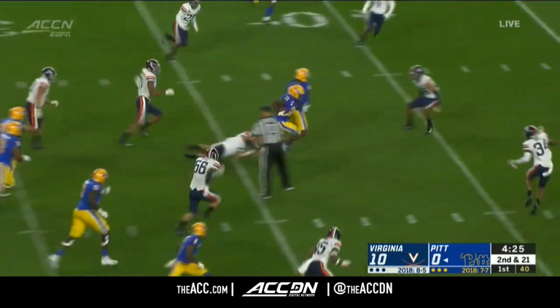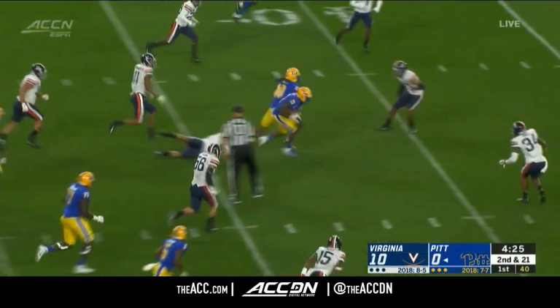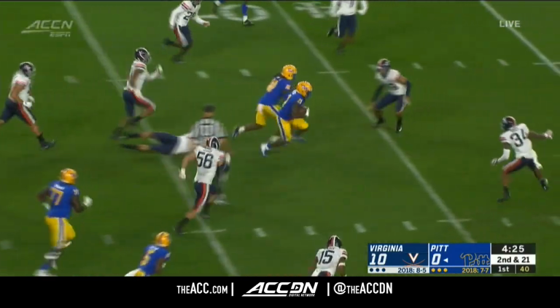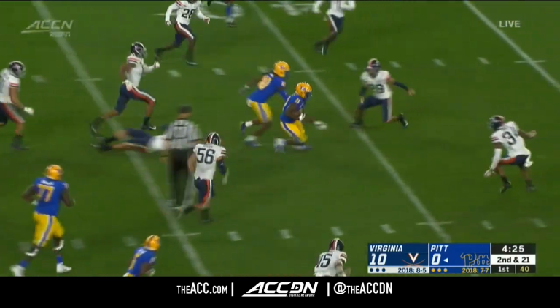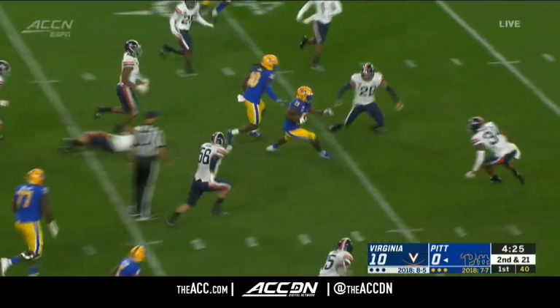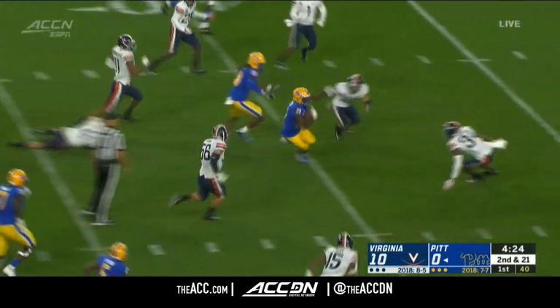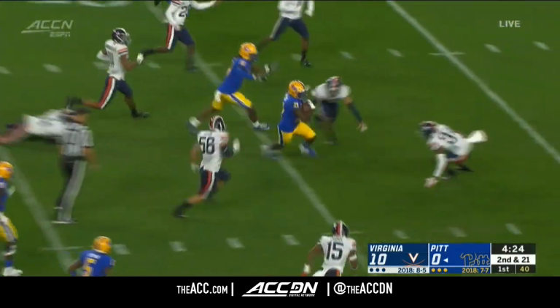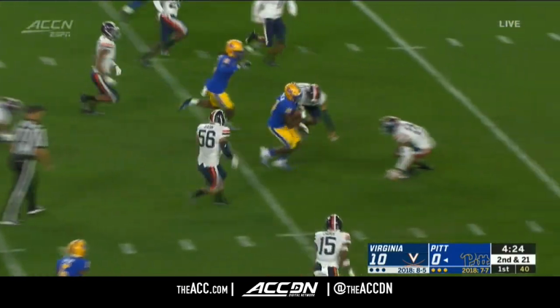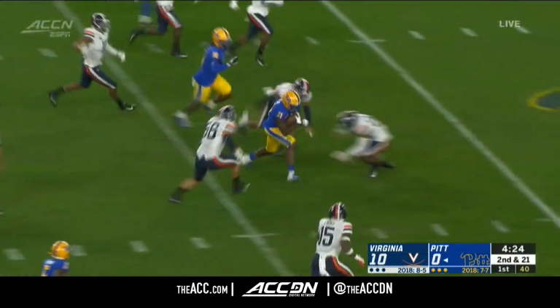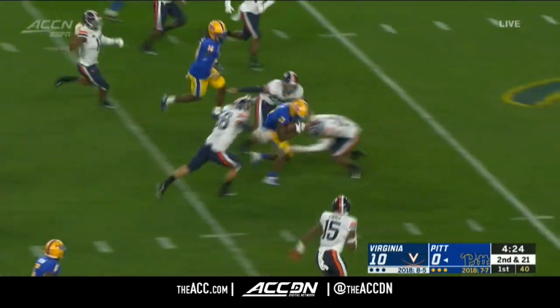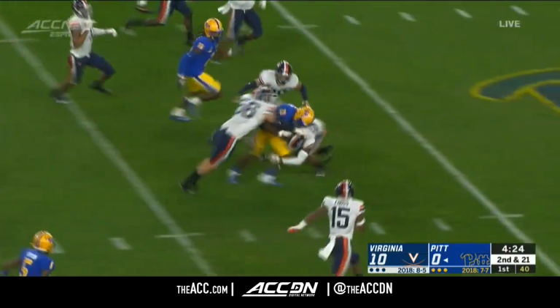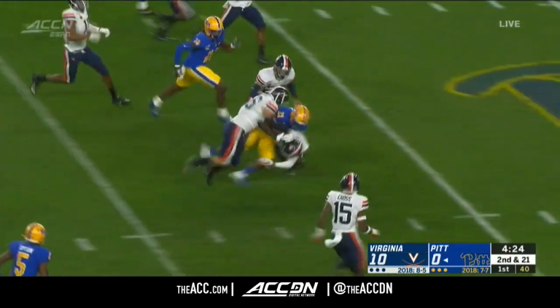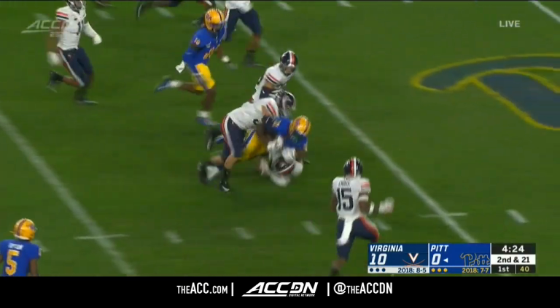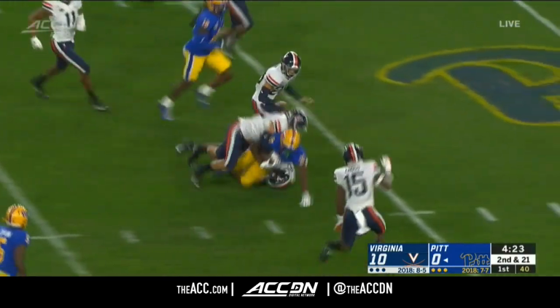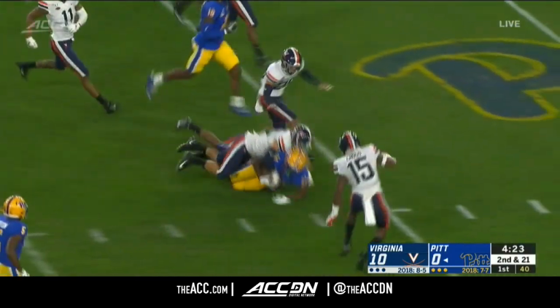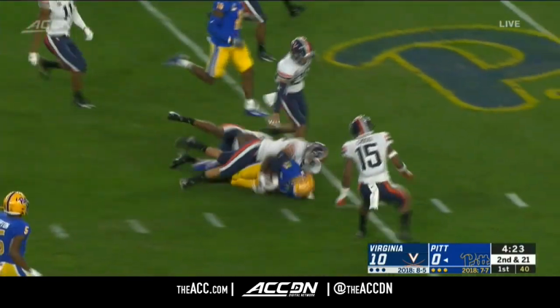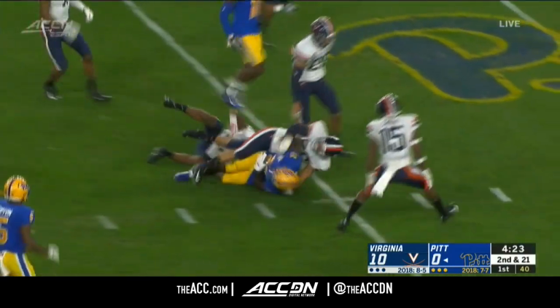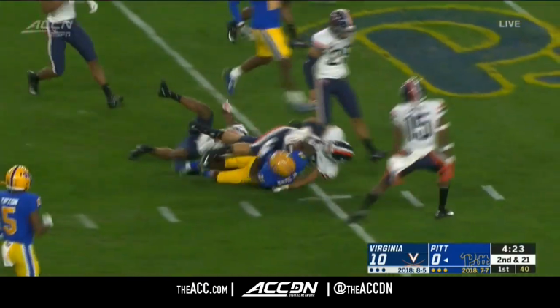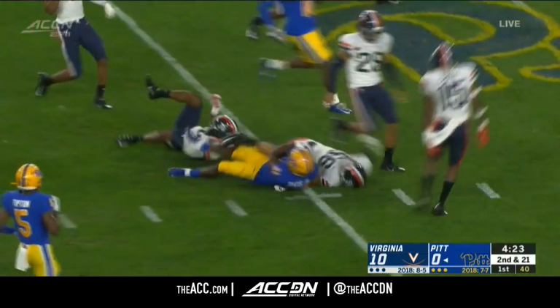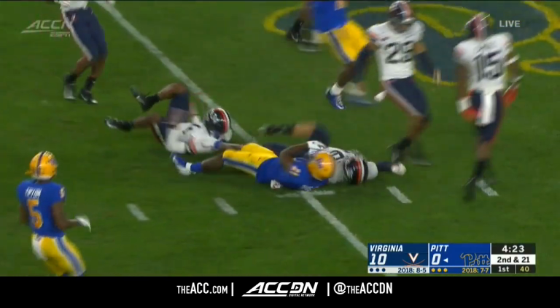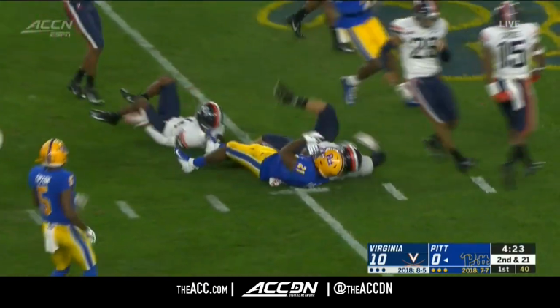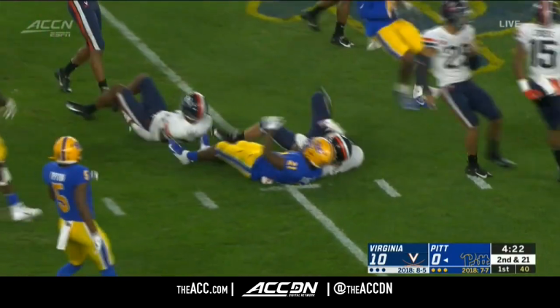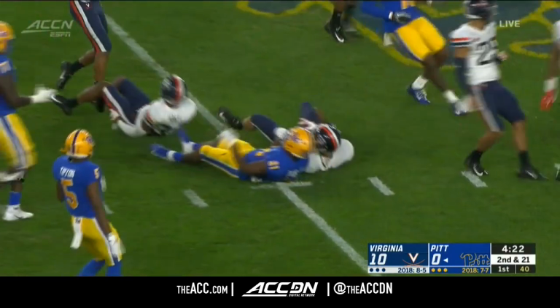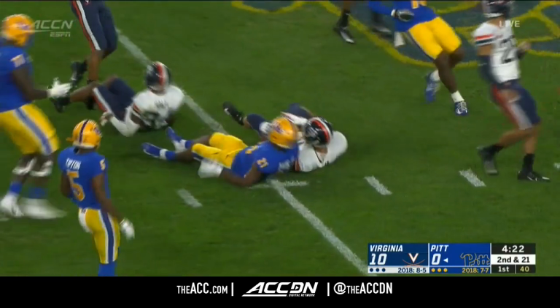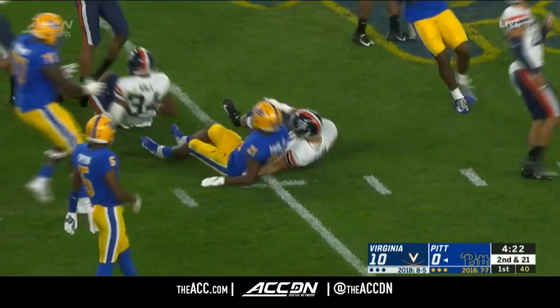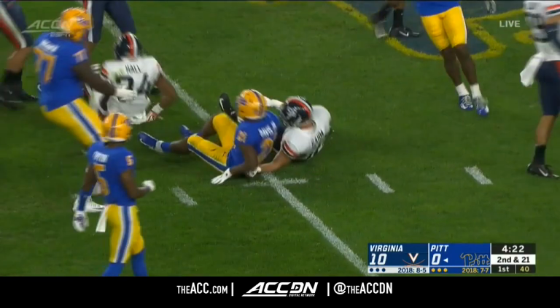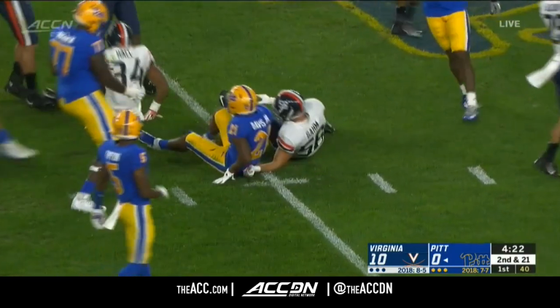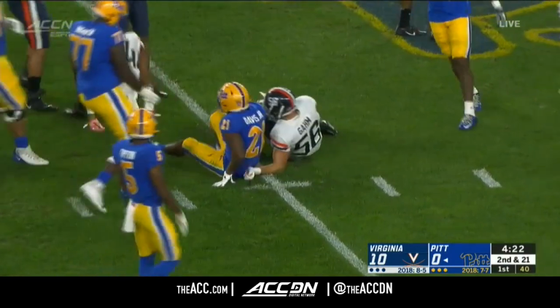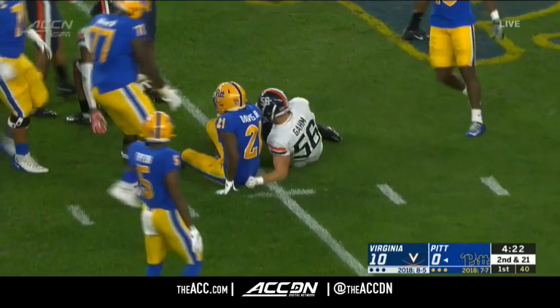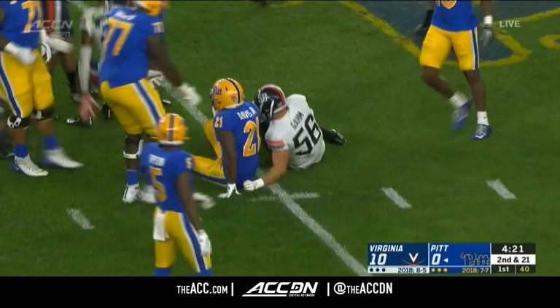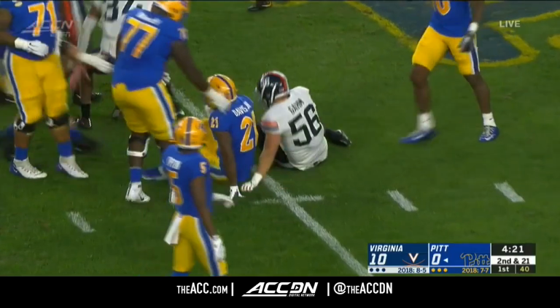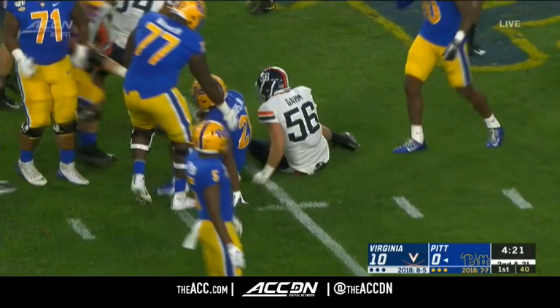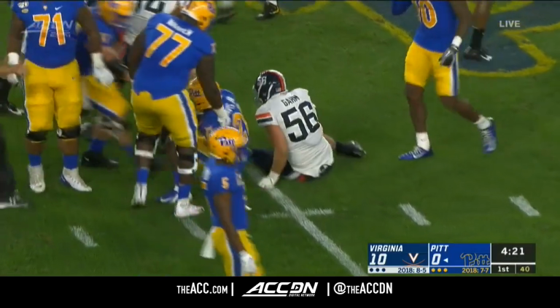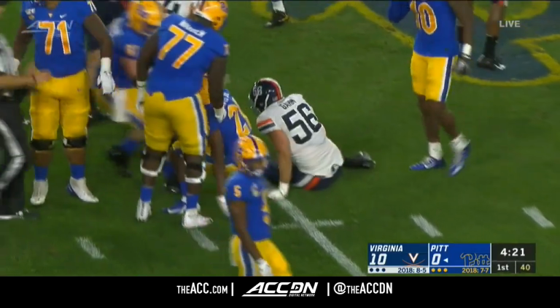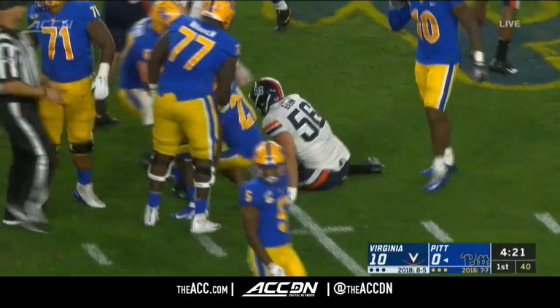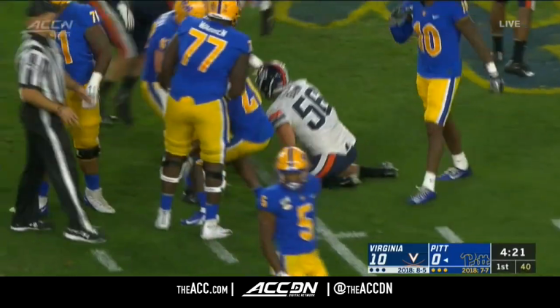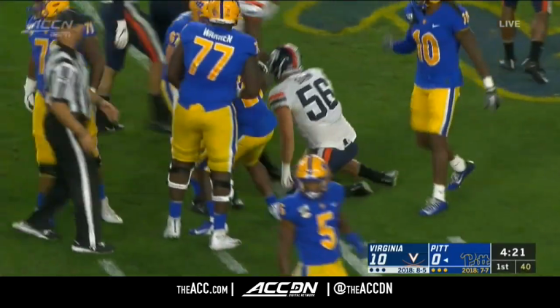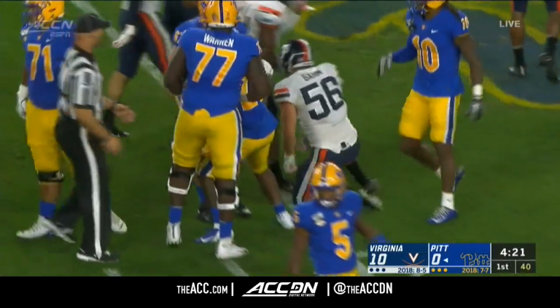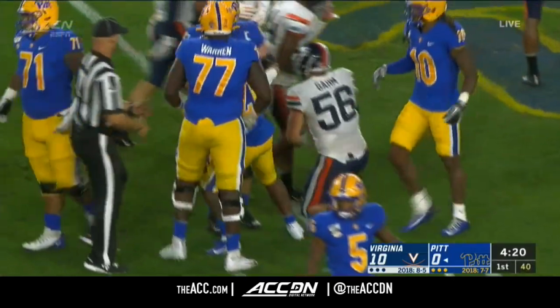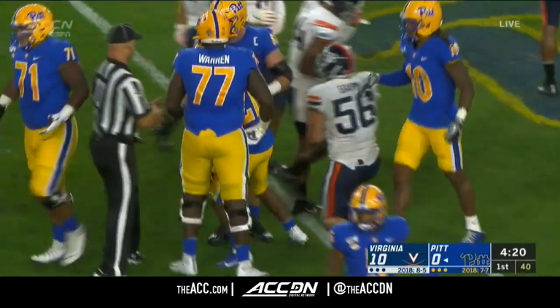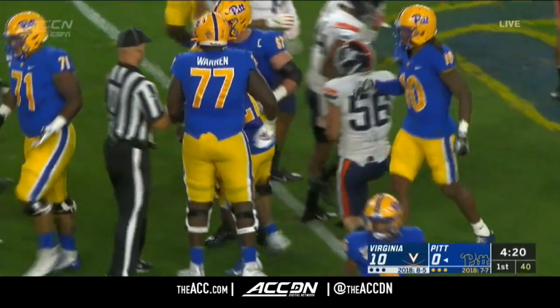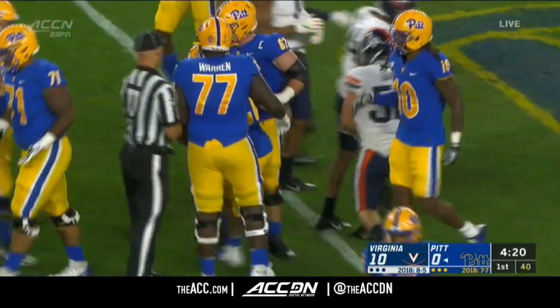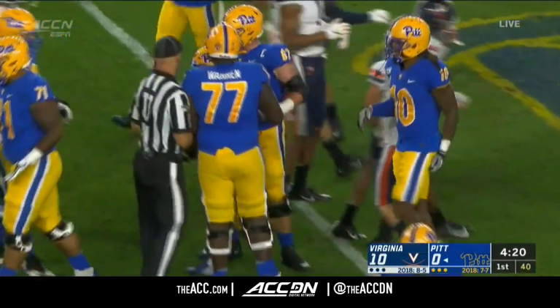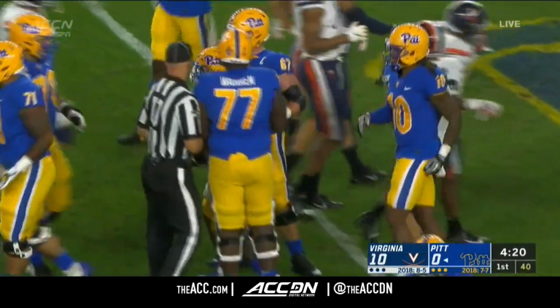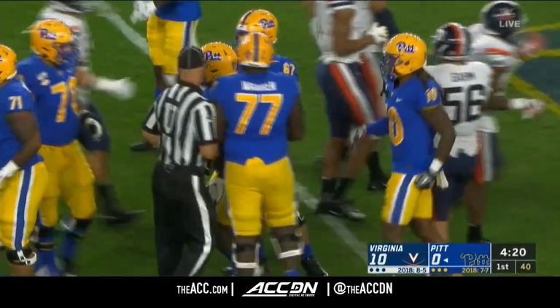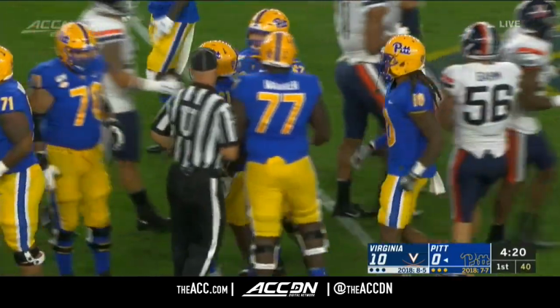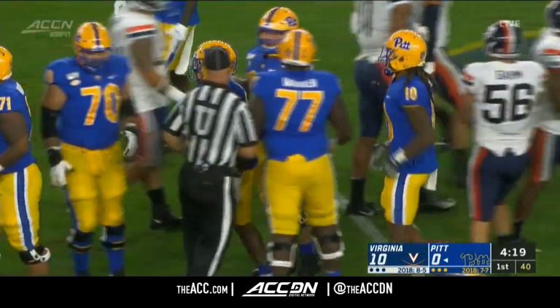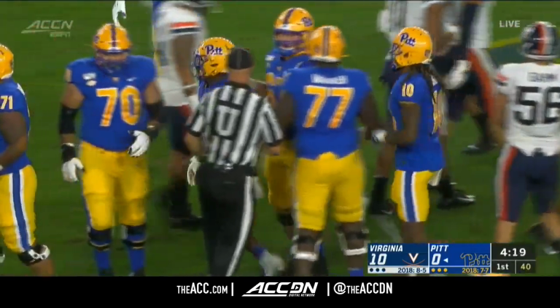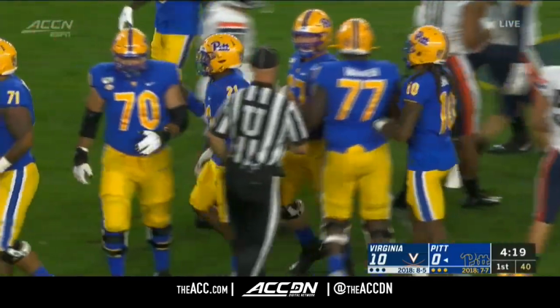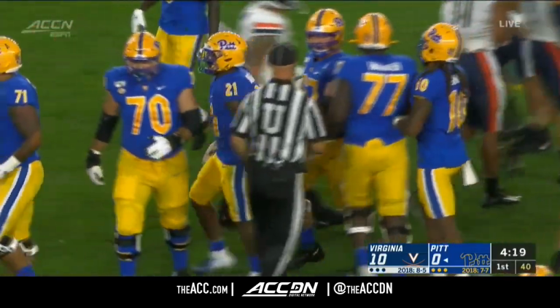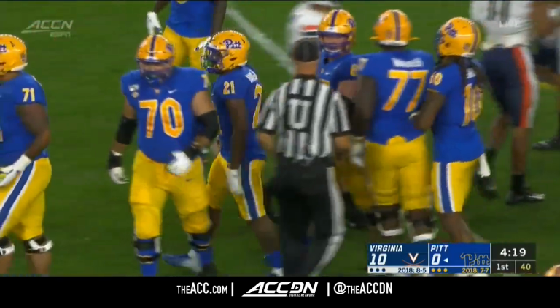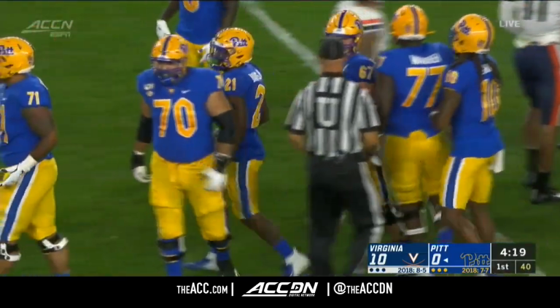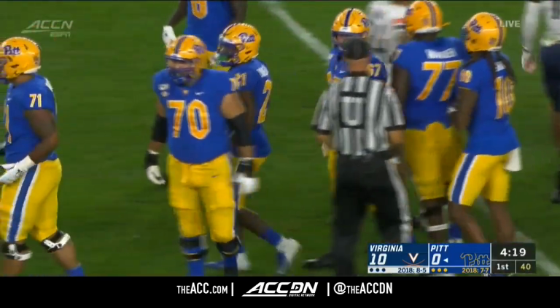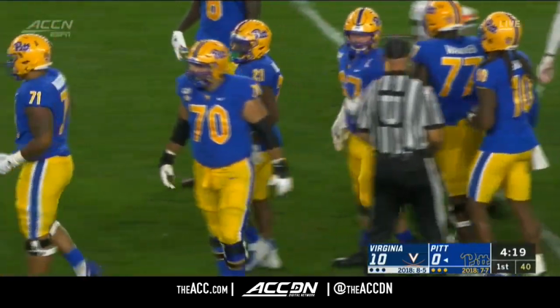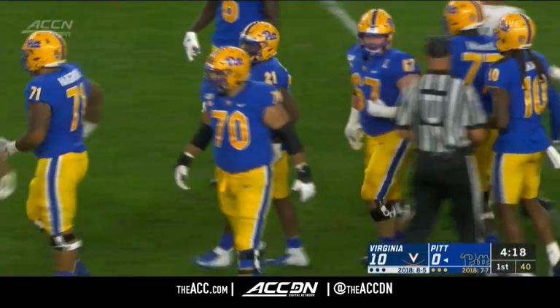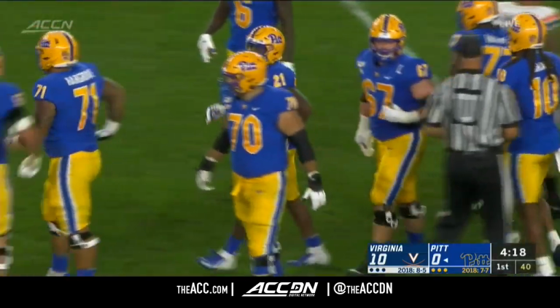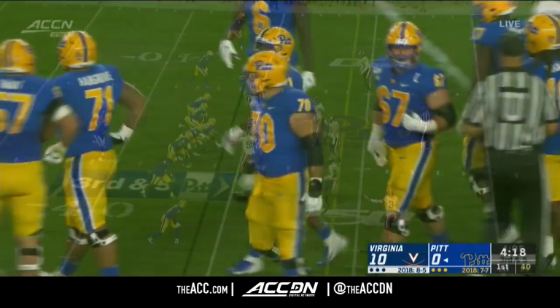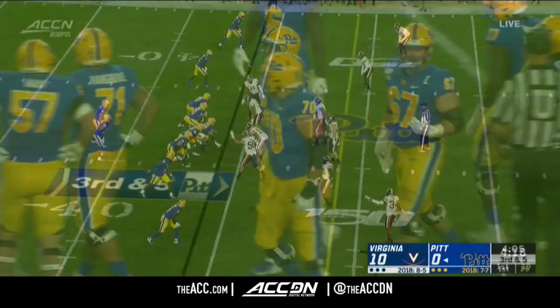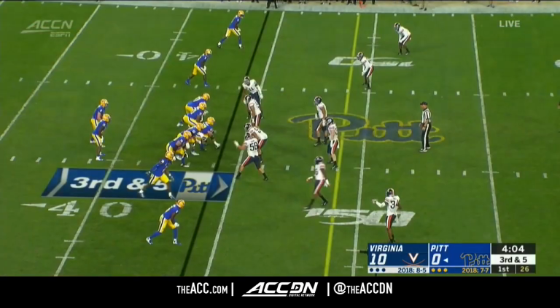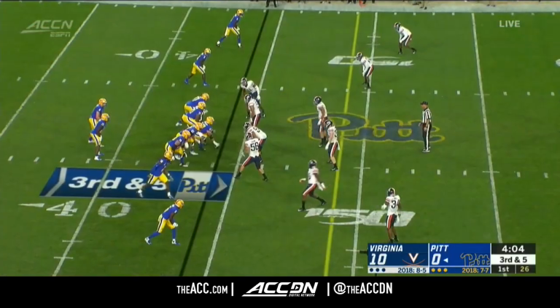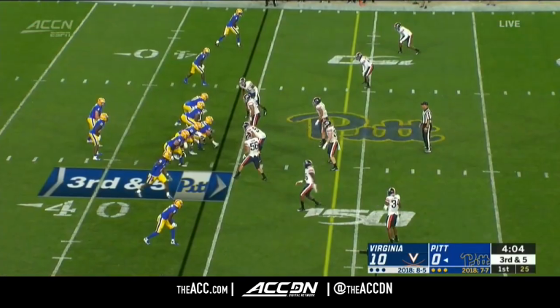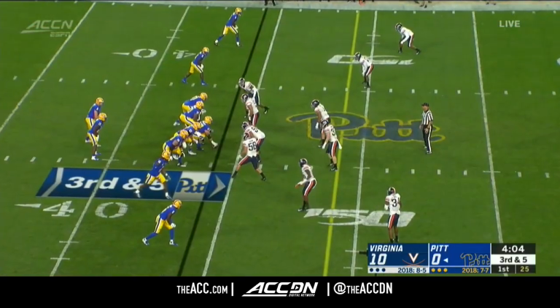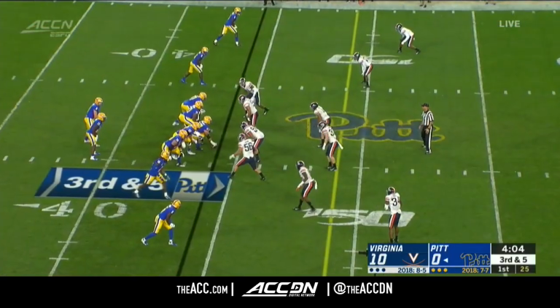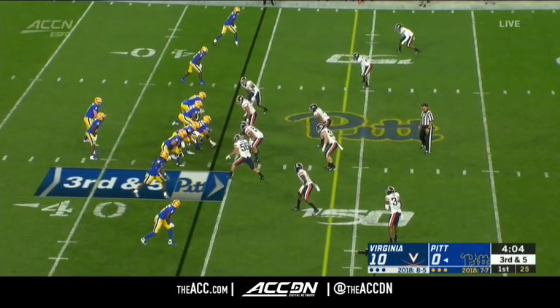There's a solid run and a first down for AJ Davis out to the 44-yard line — huge loss for Pitt.